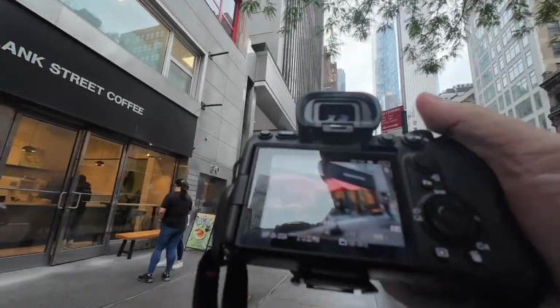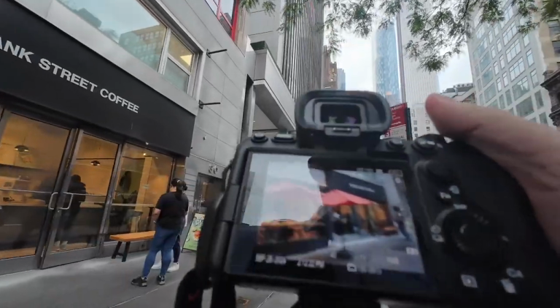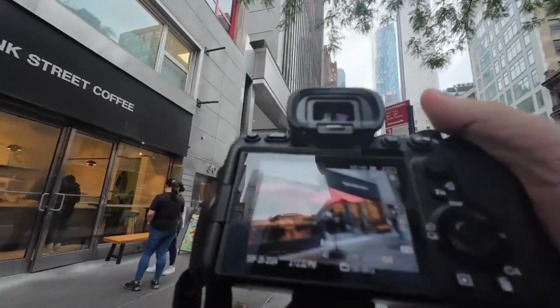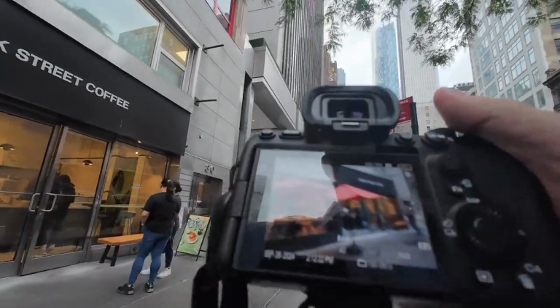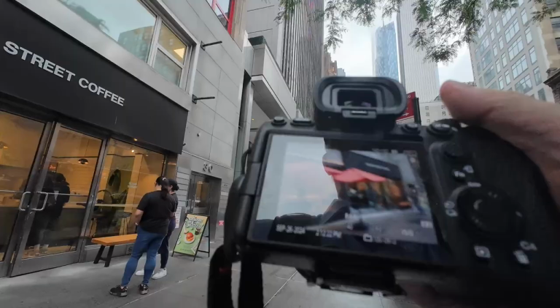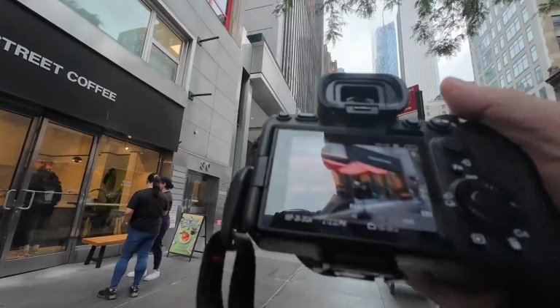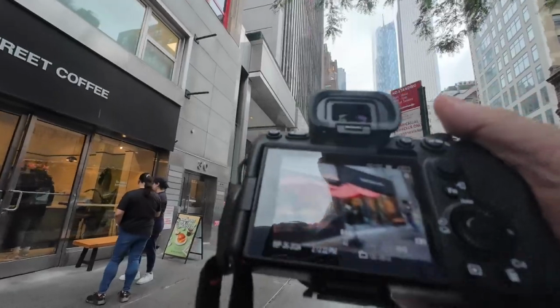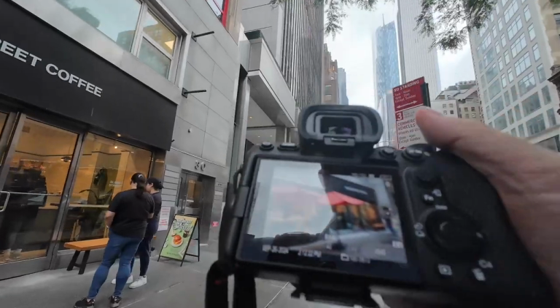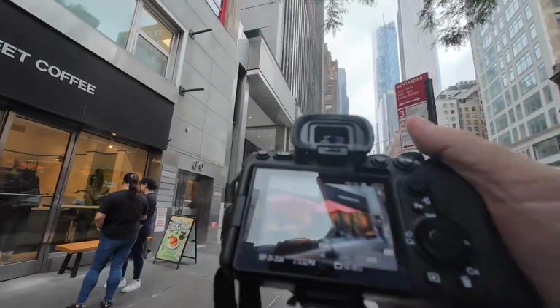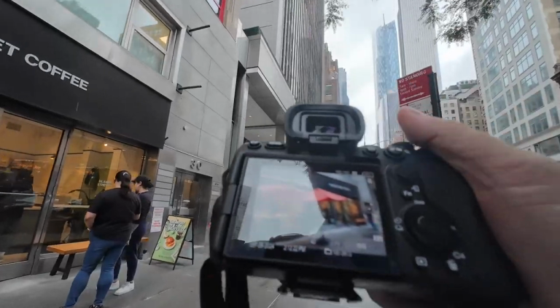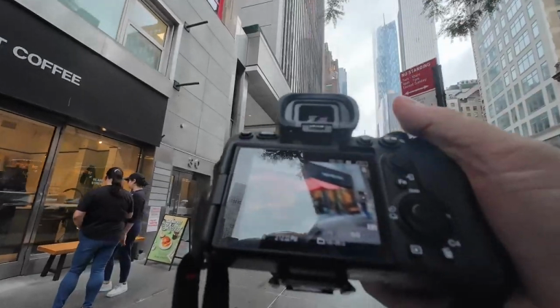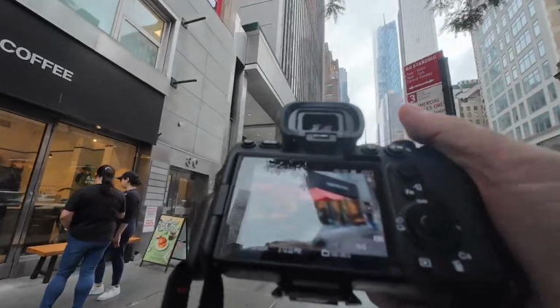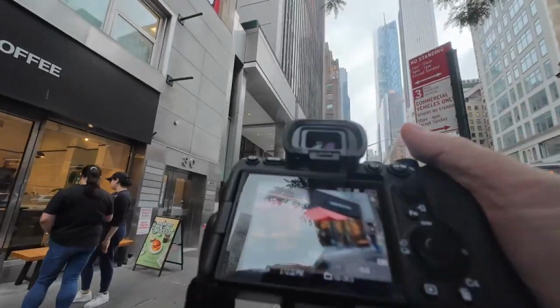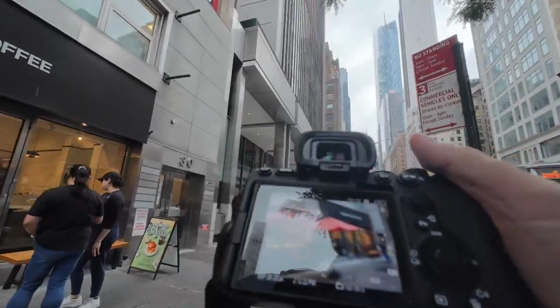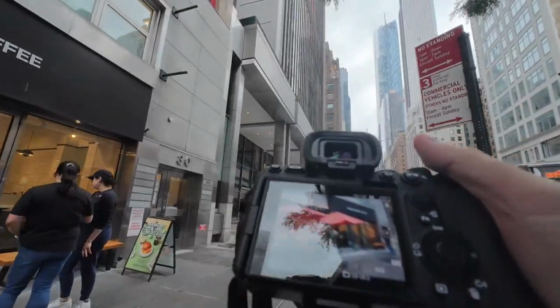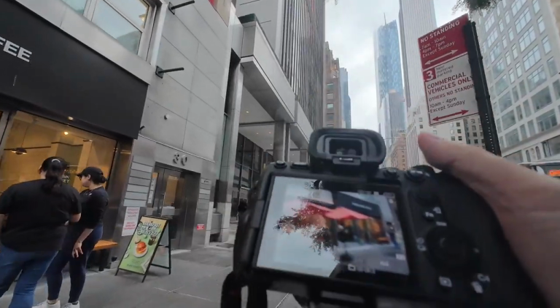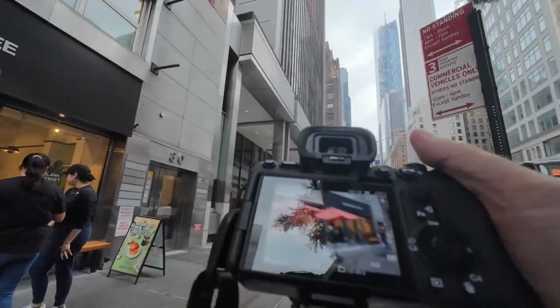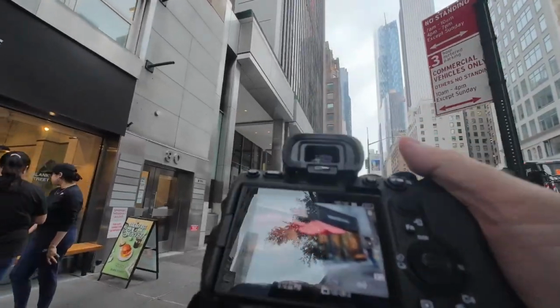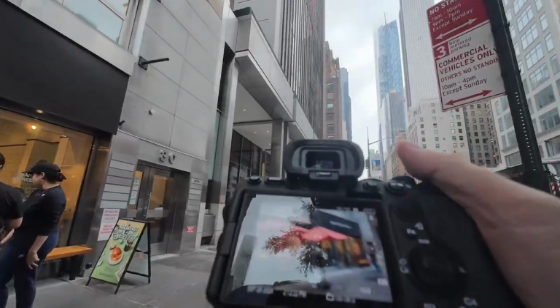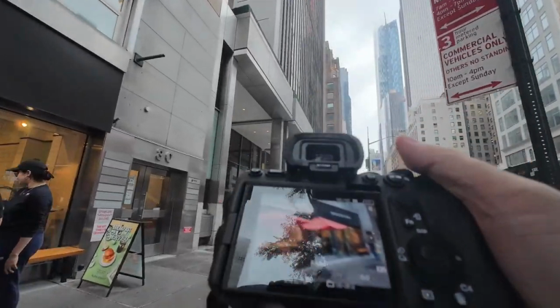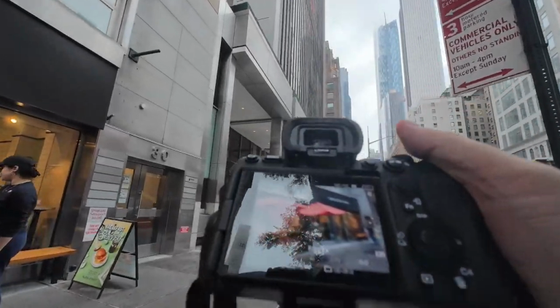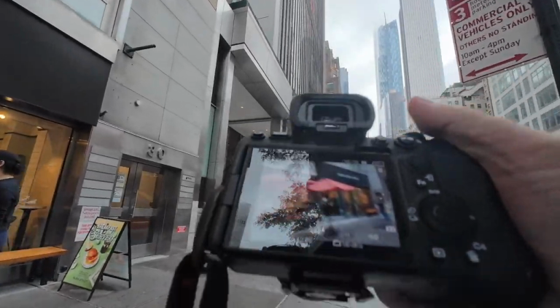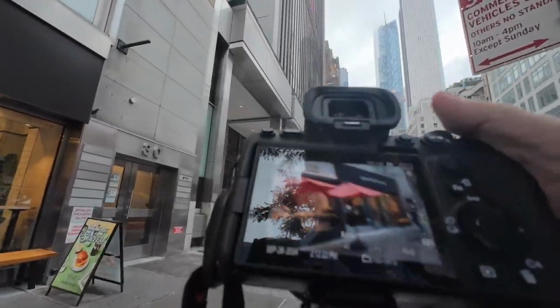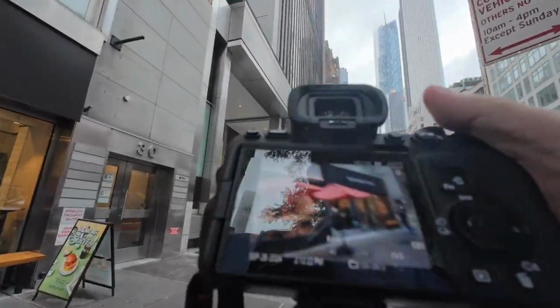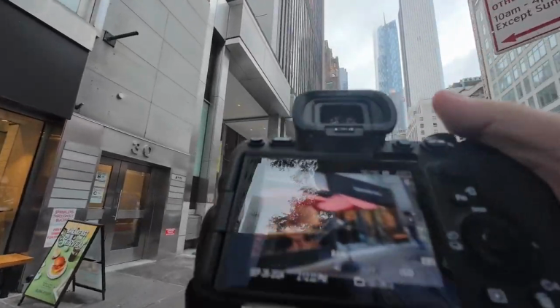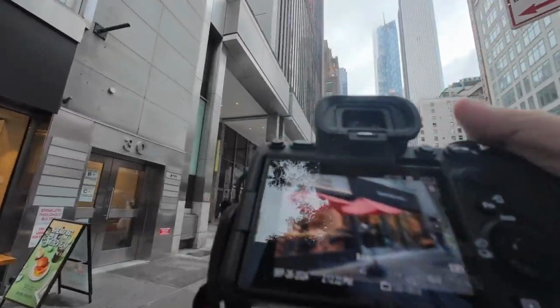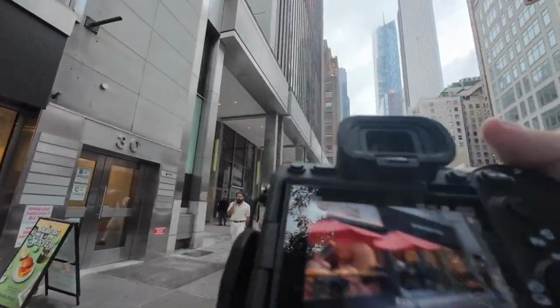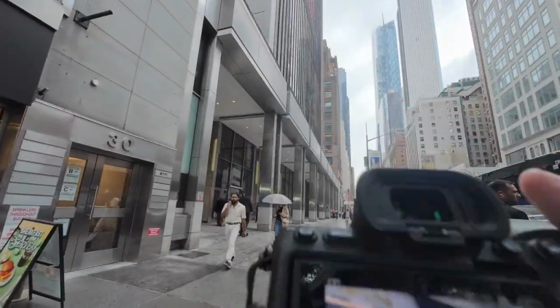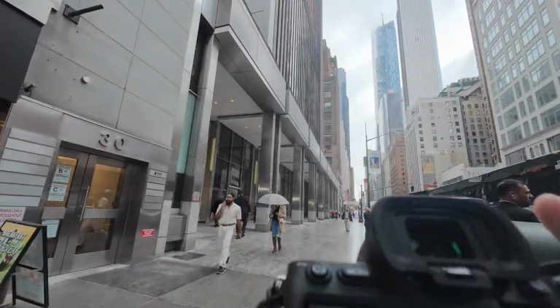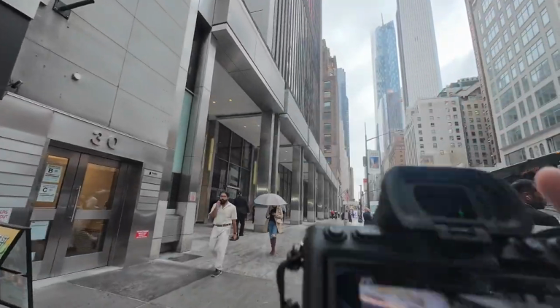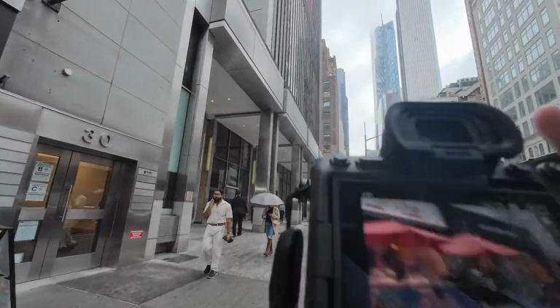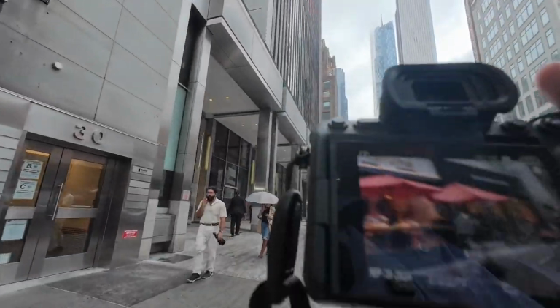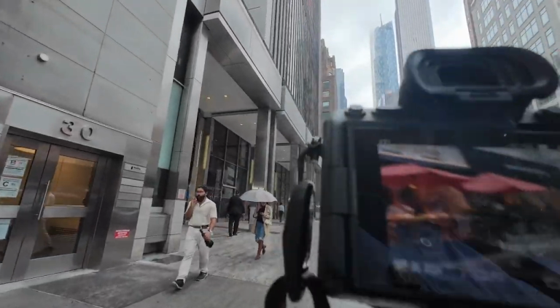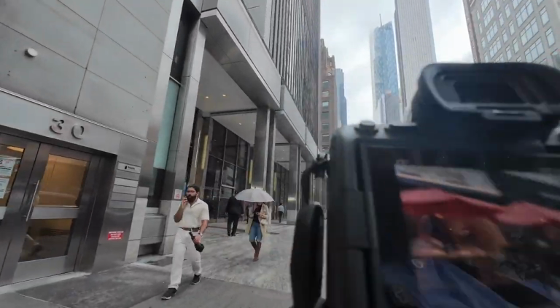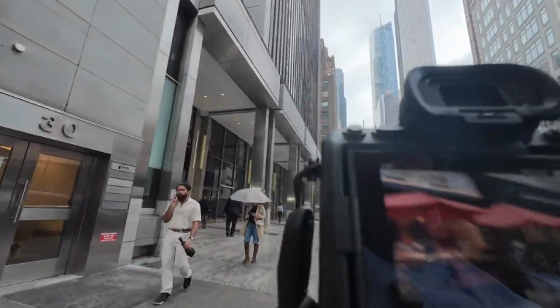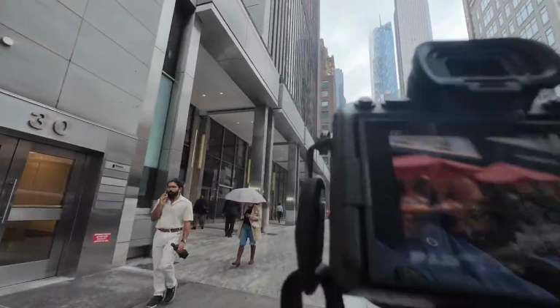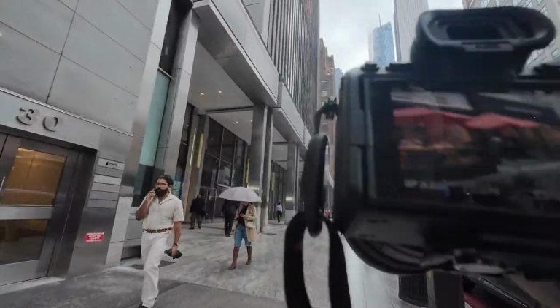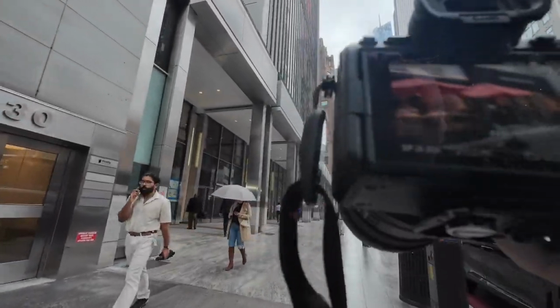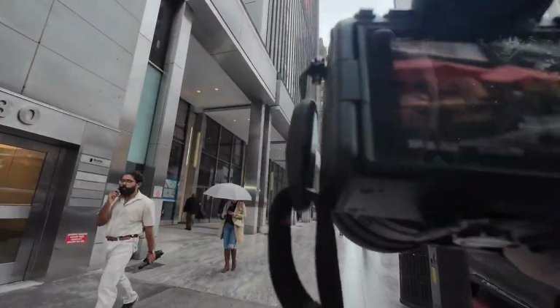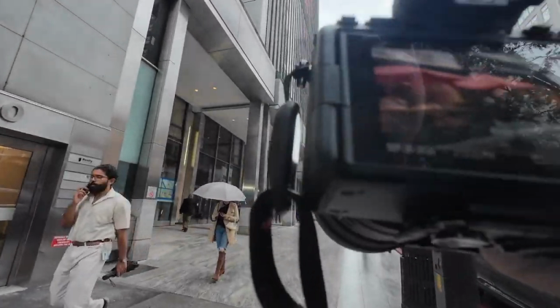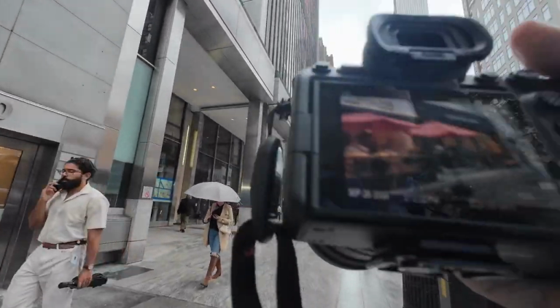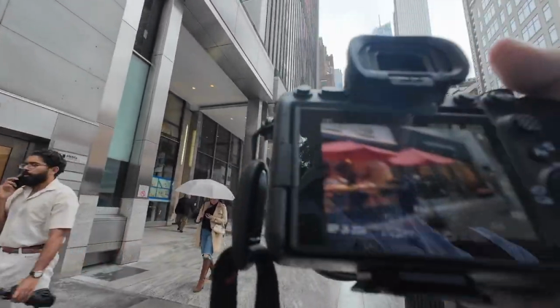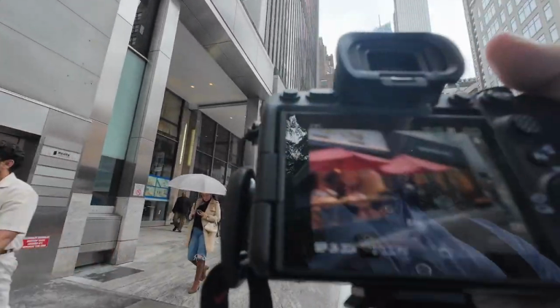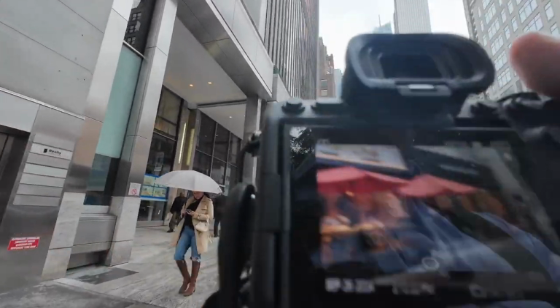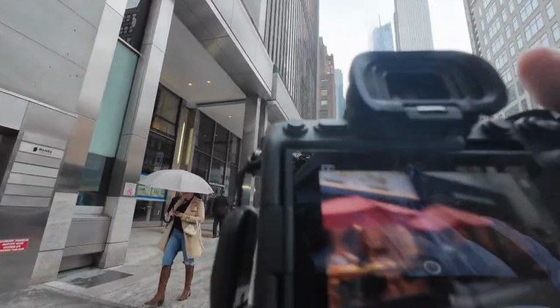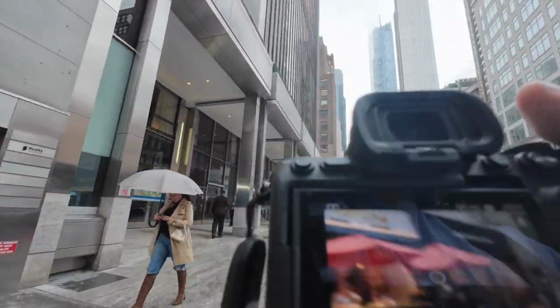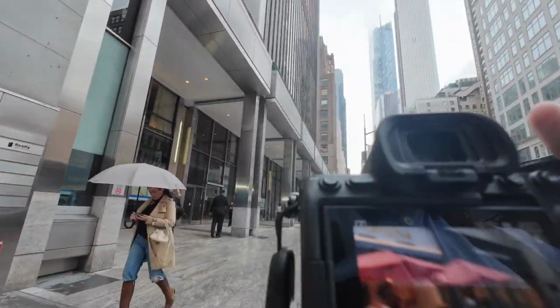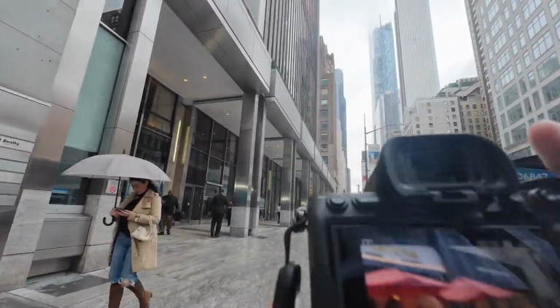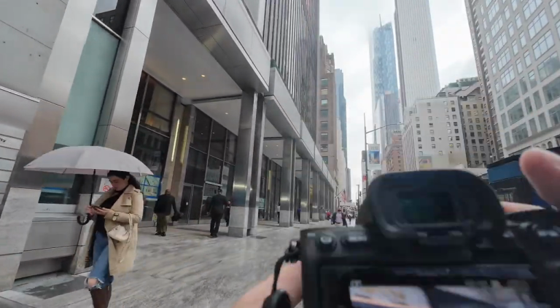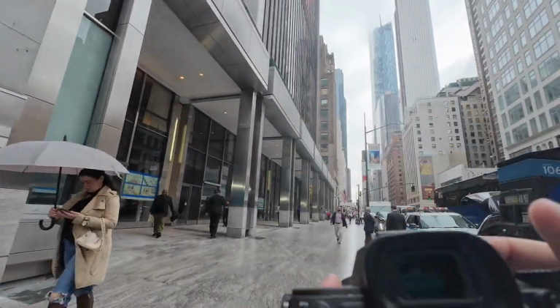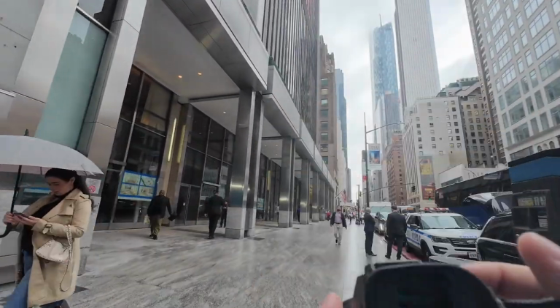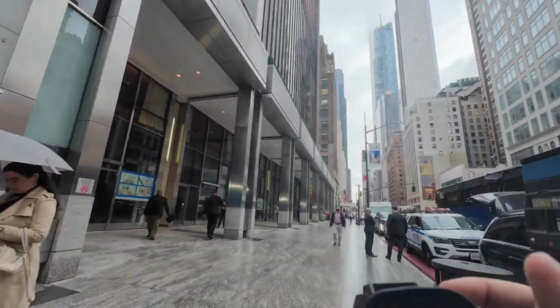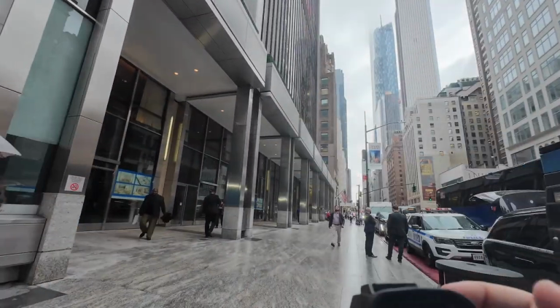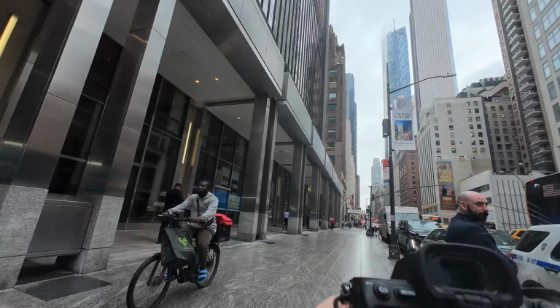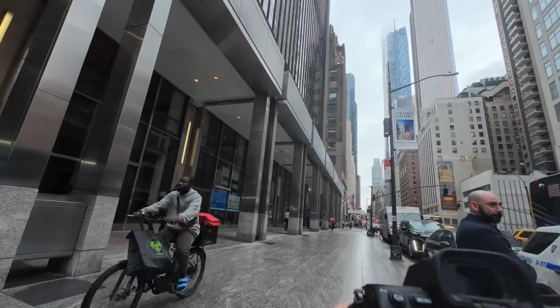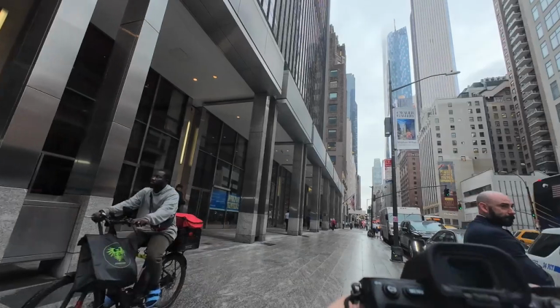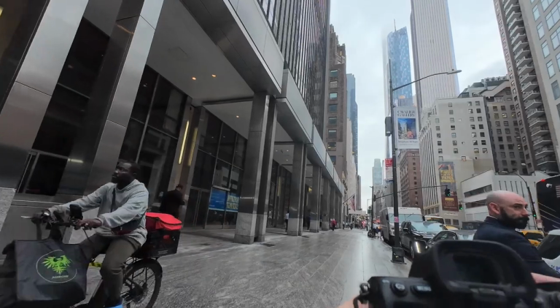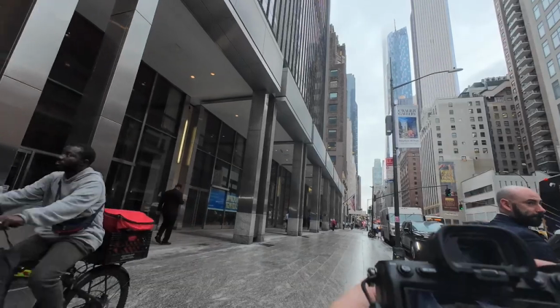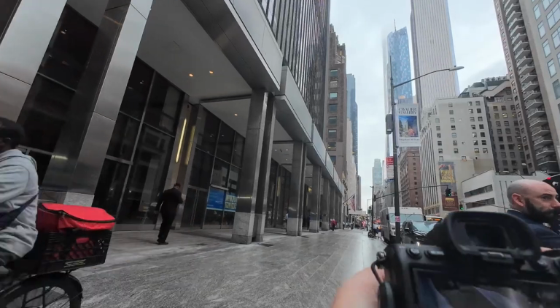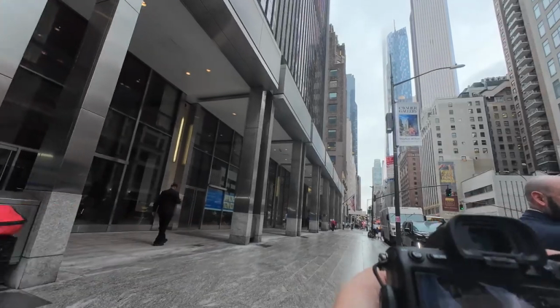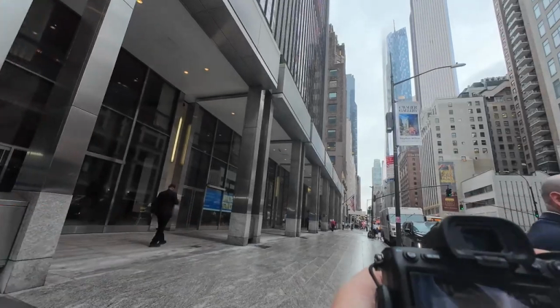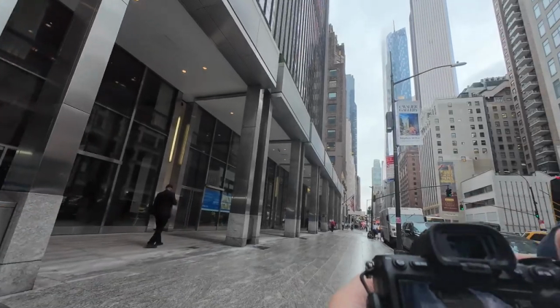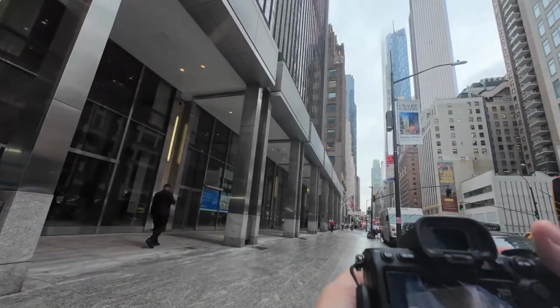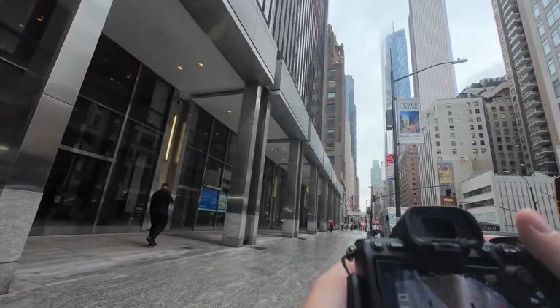Aperture priority gets my shutter all the way down to 1/140th. I need a higher shutter speed. Going to shoot in manual mode.